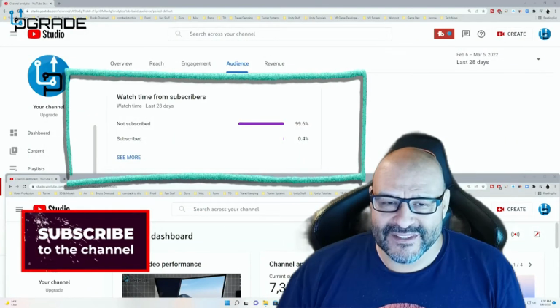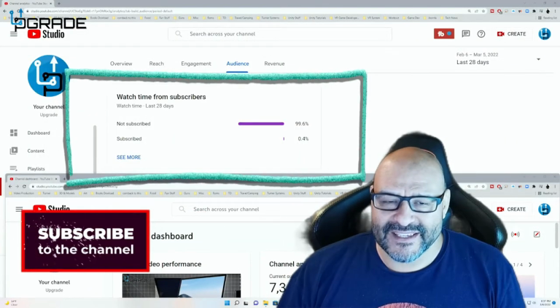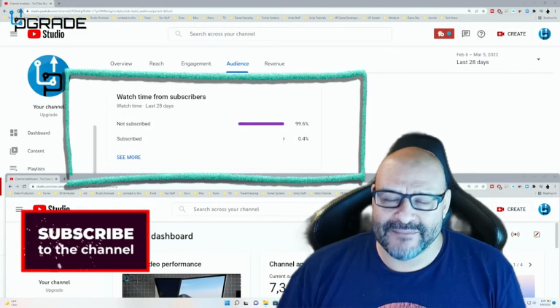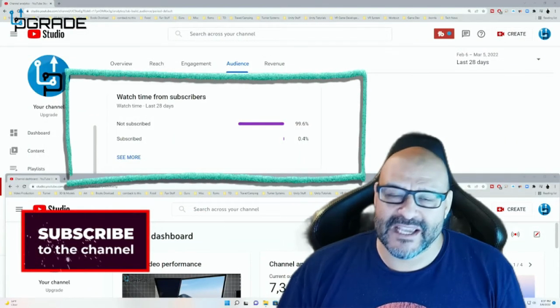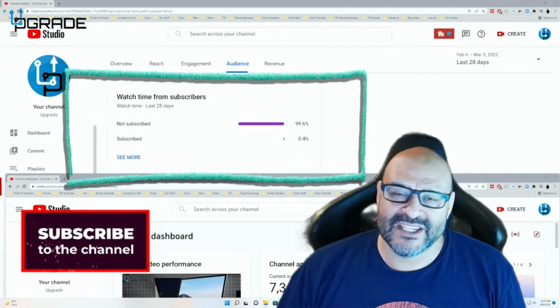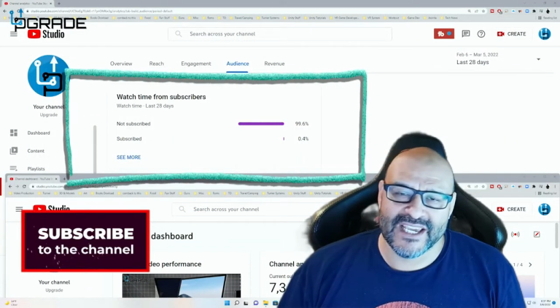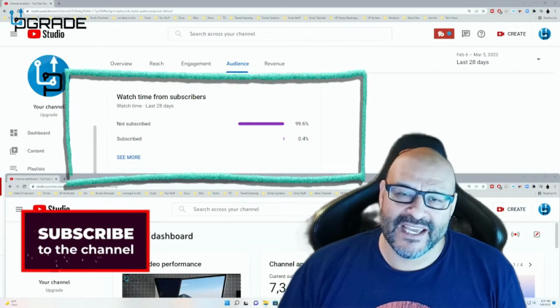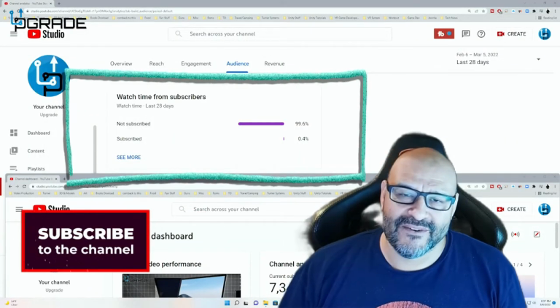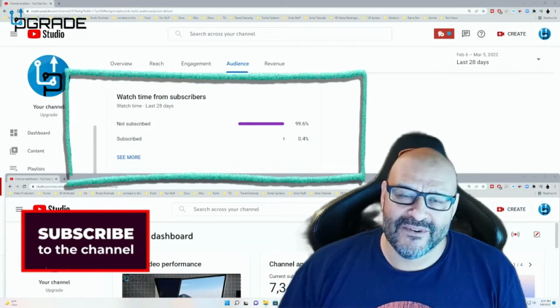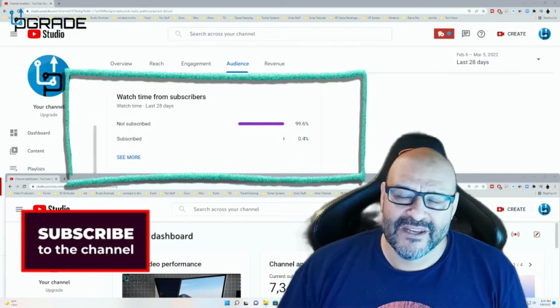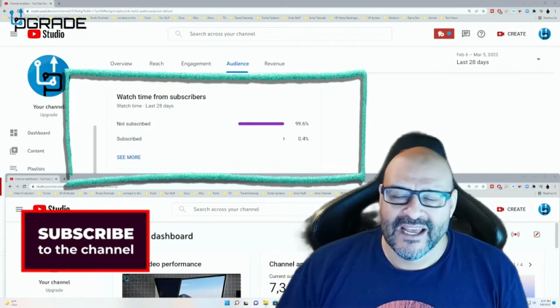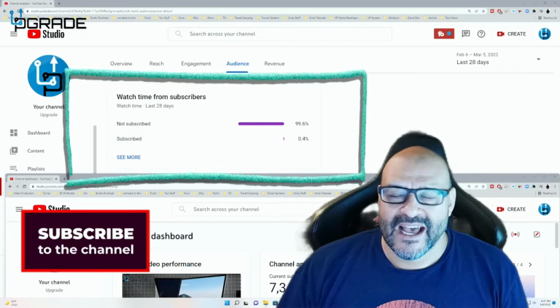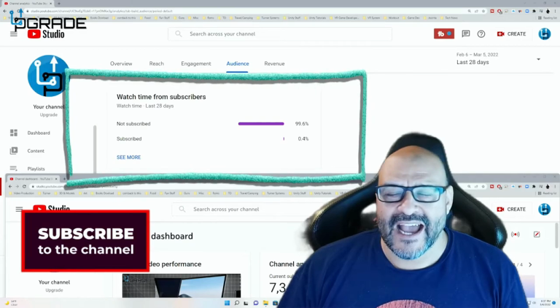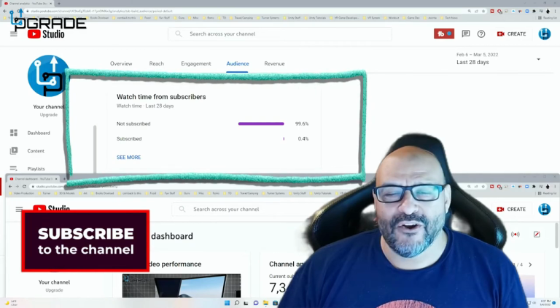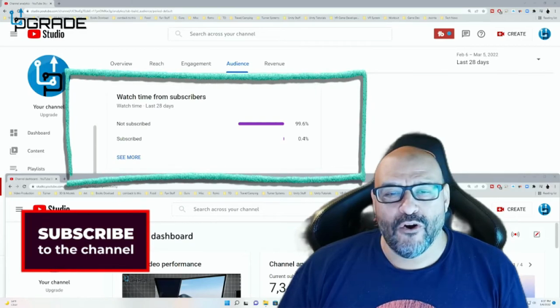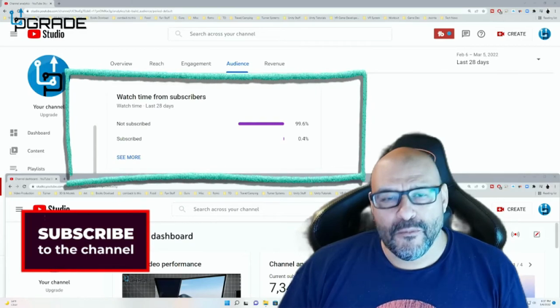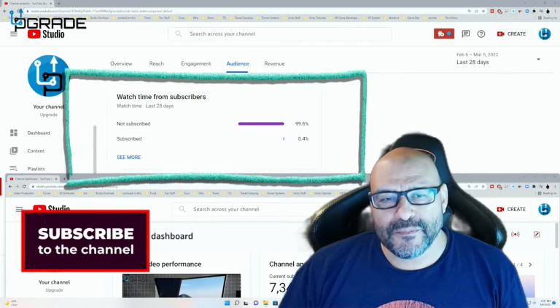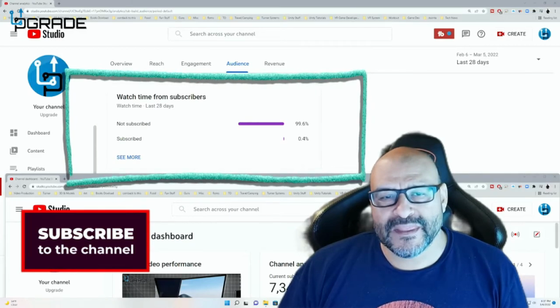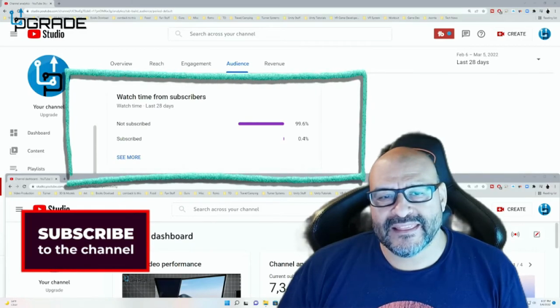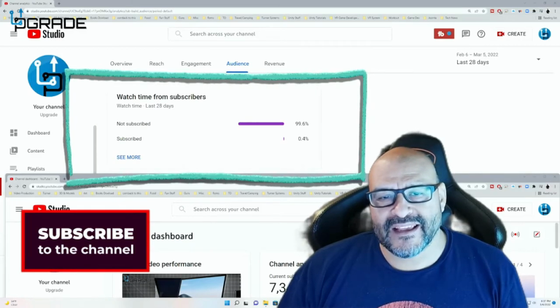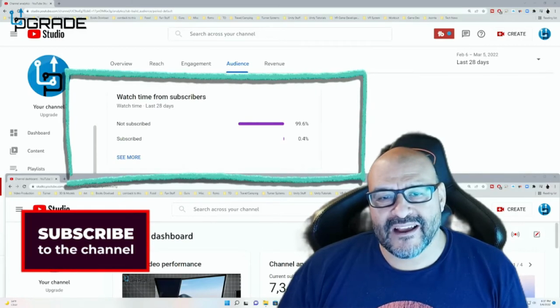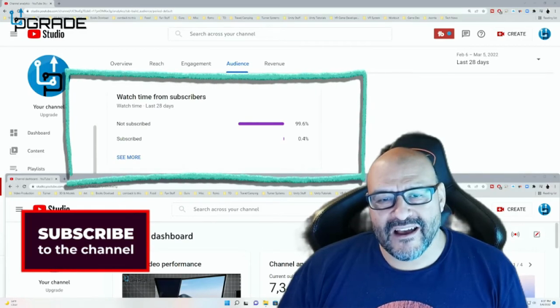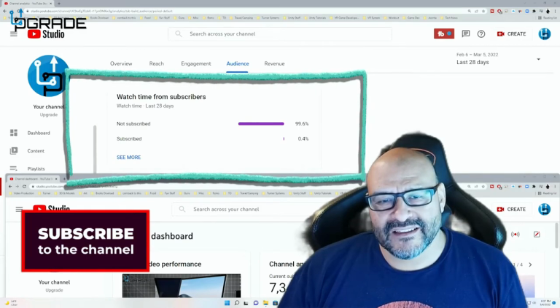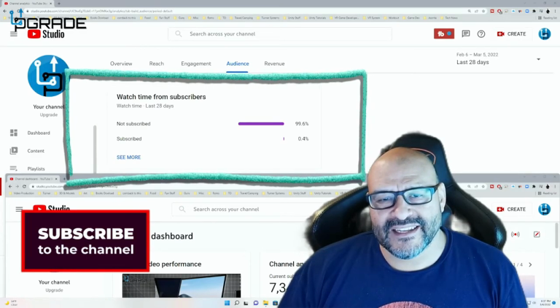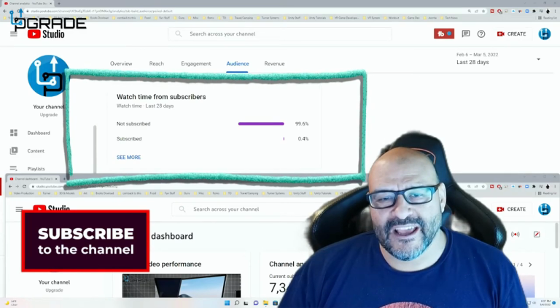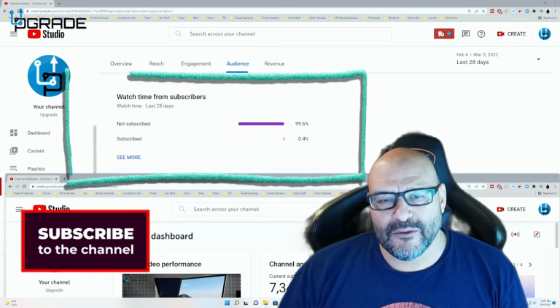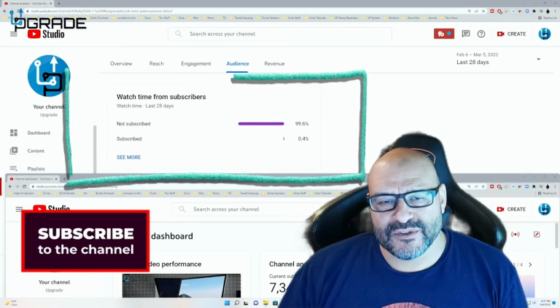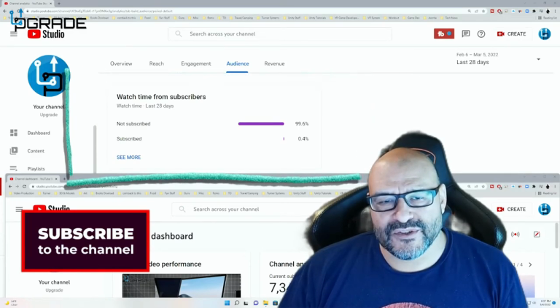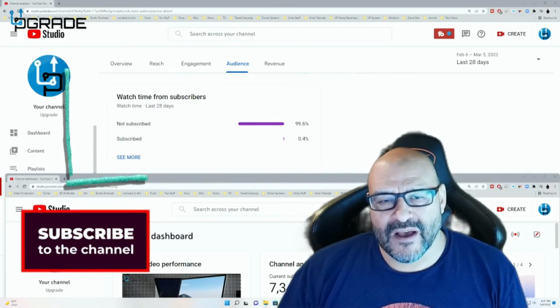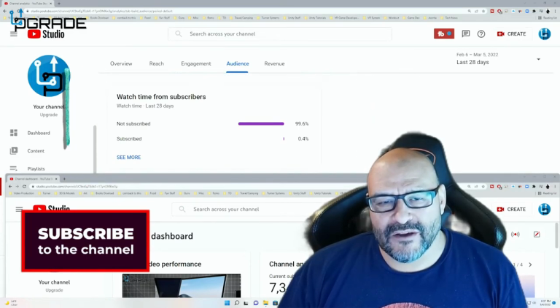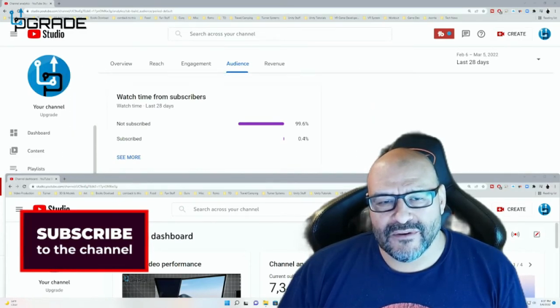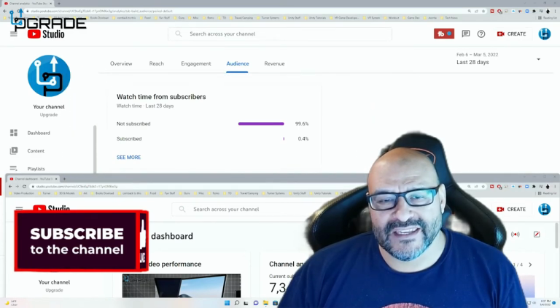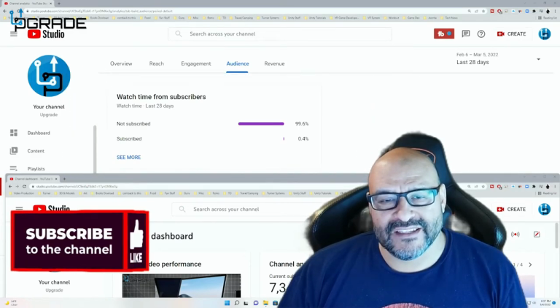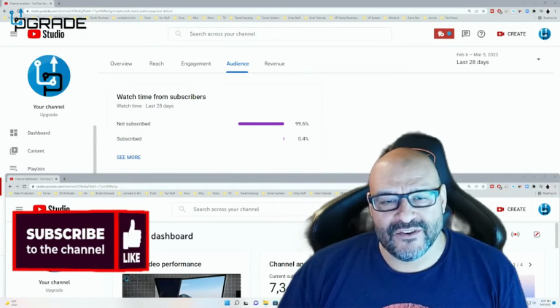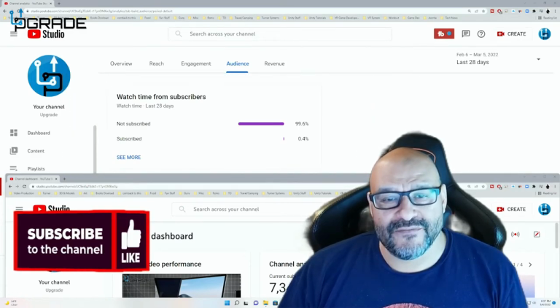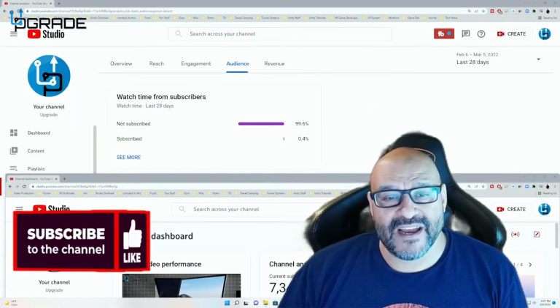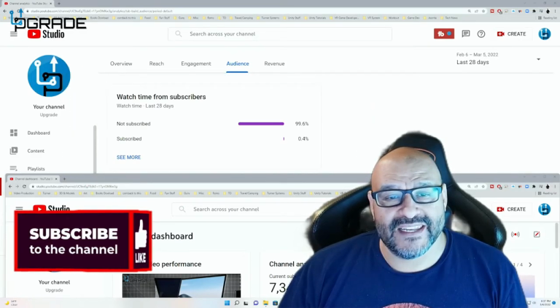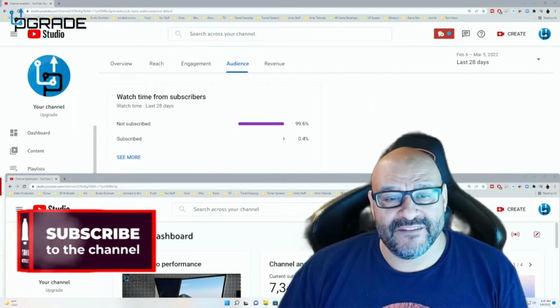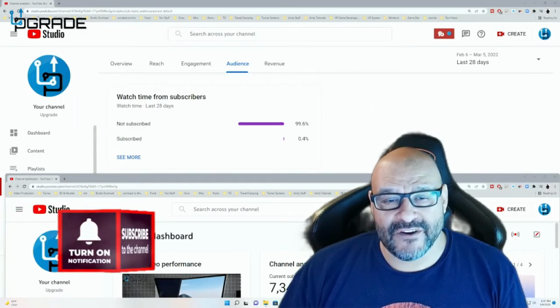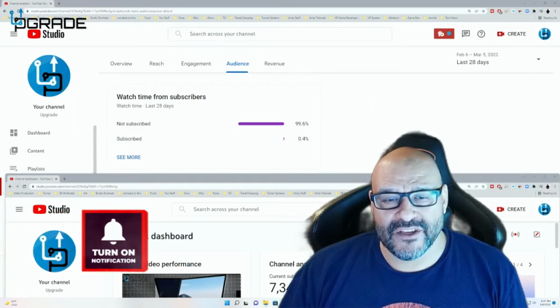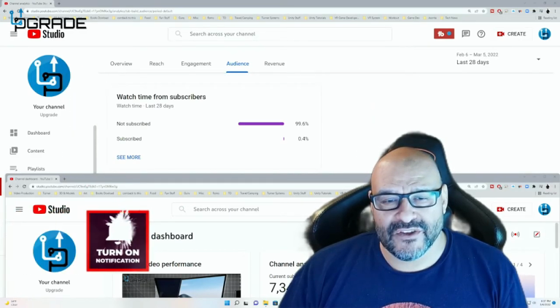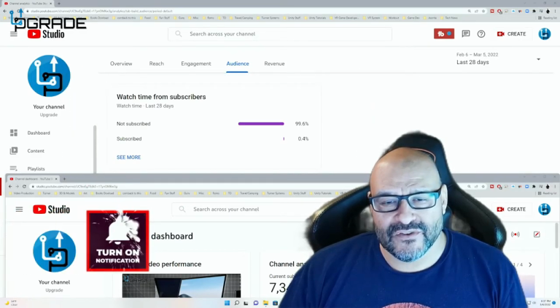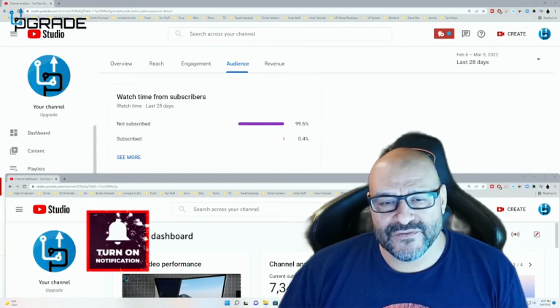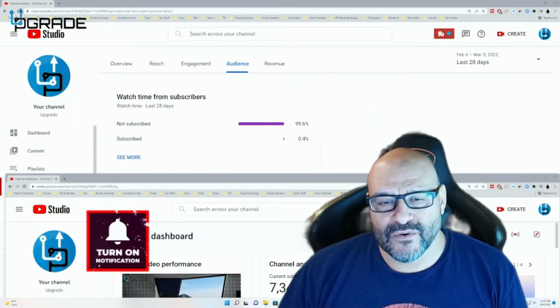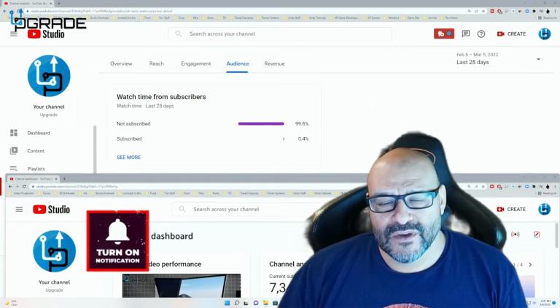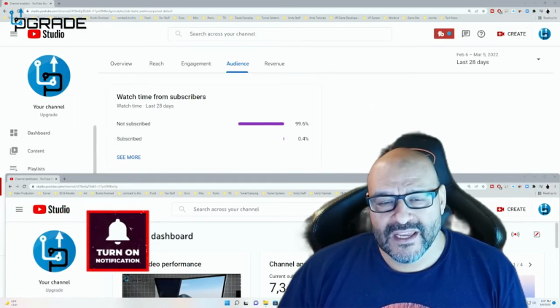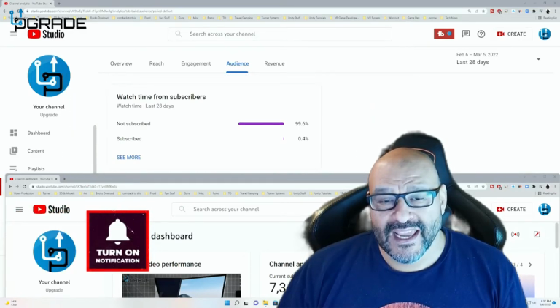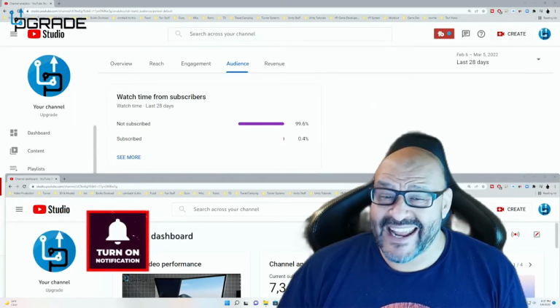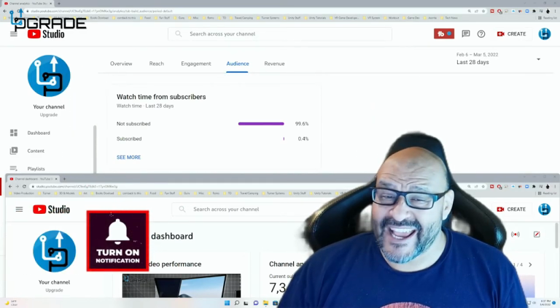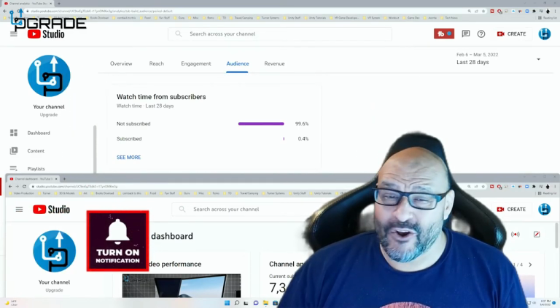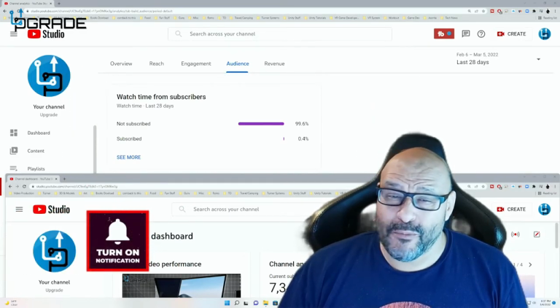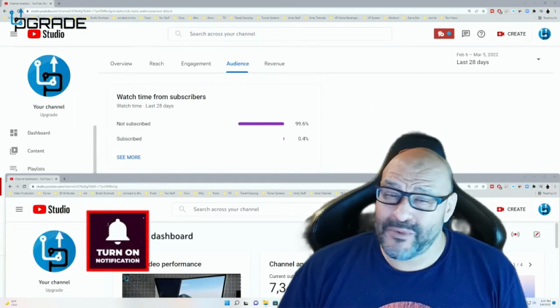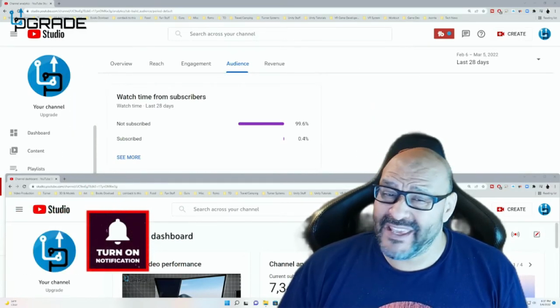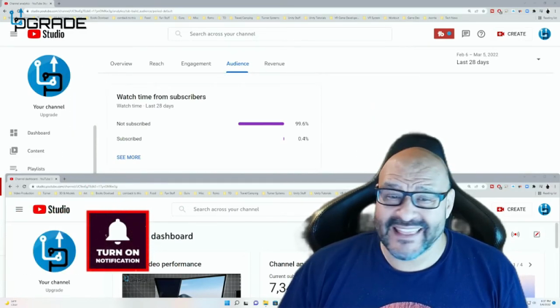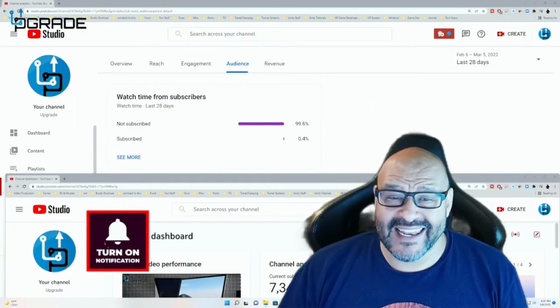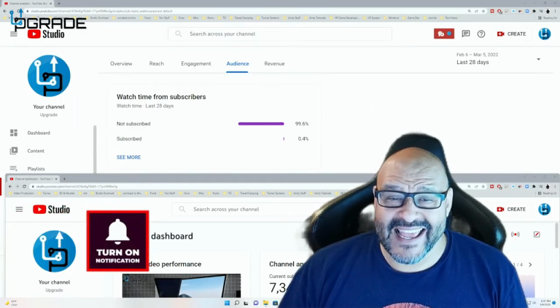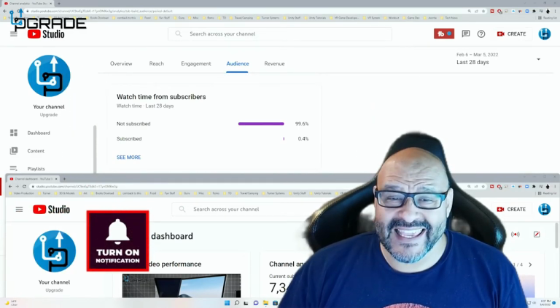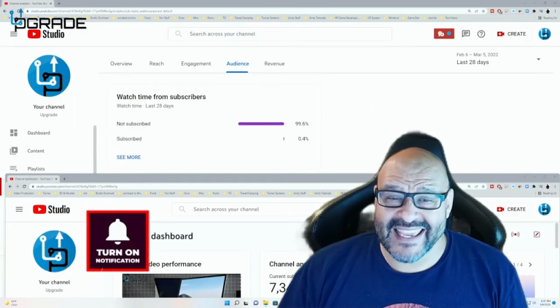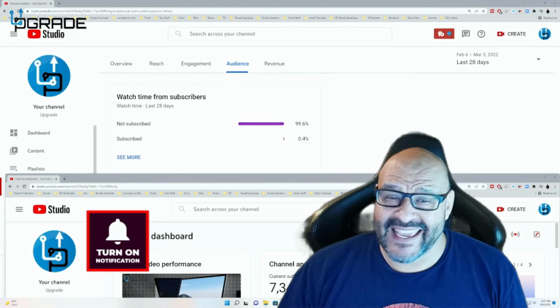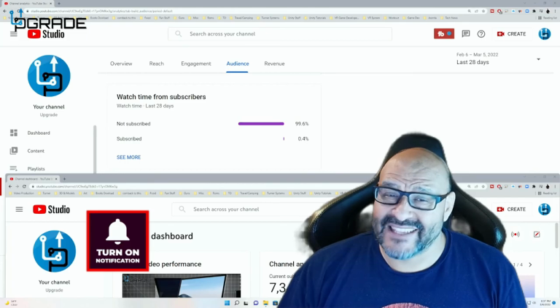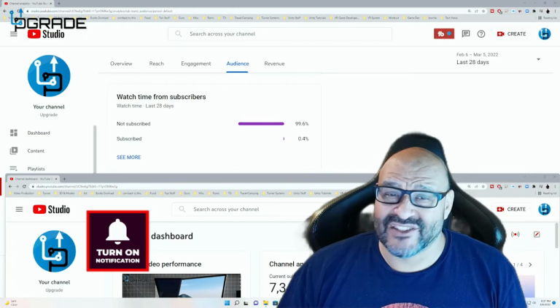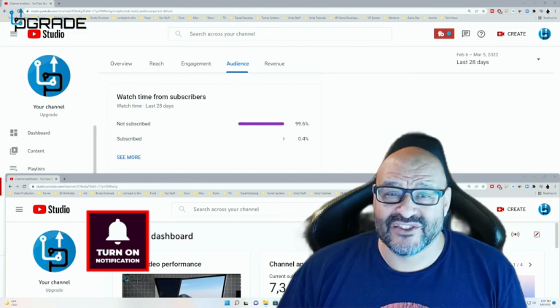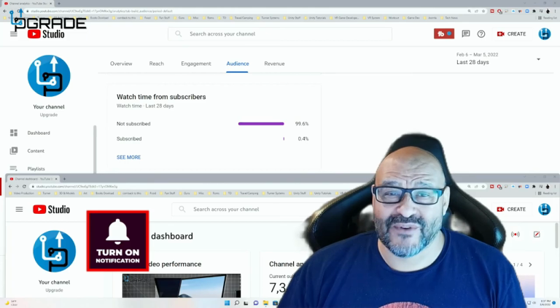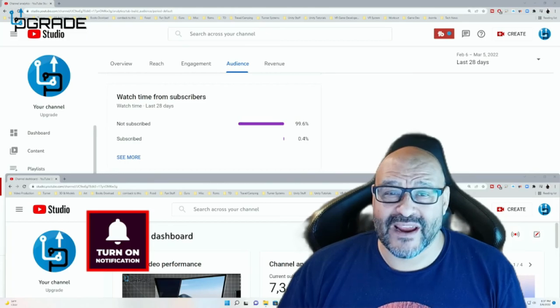I hope the content helps you out and you find it very useful. Please hit the like and subscribe button.